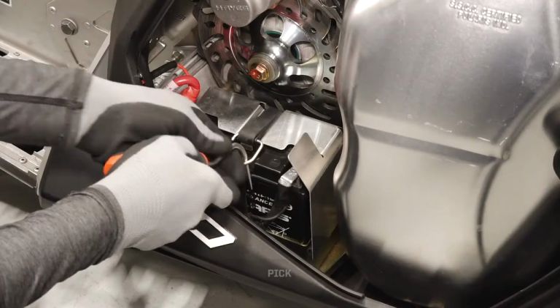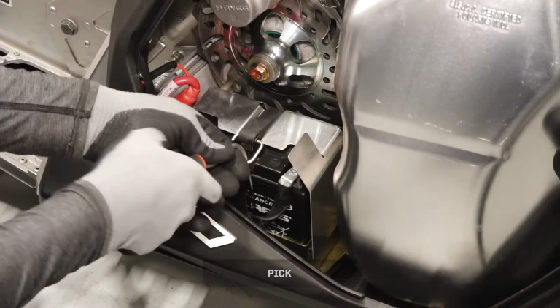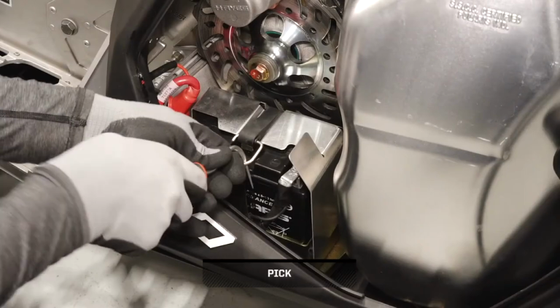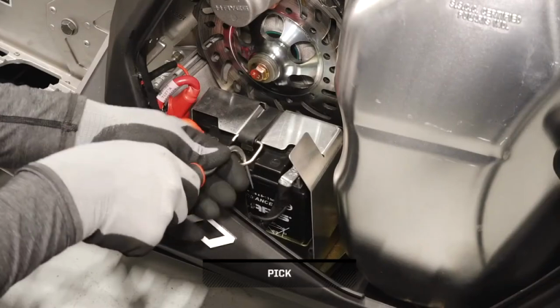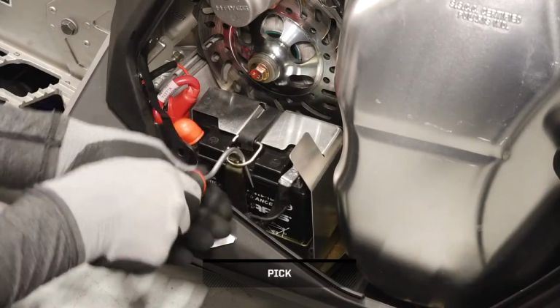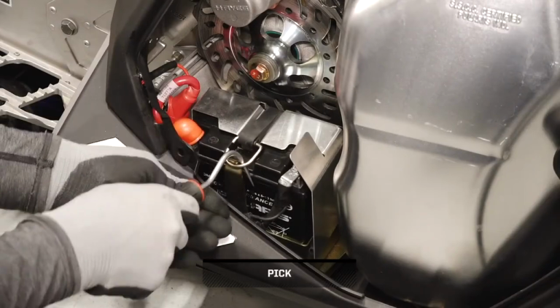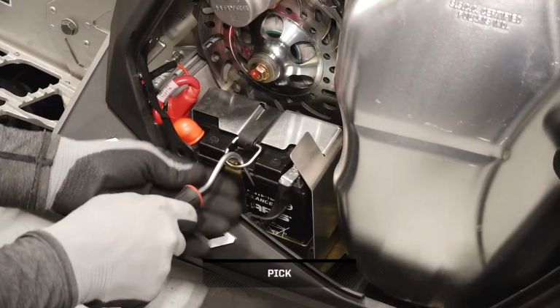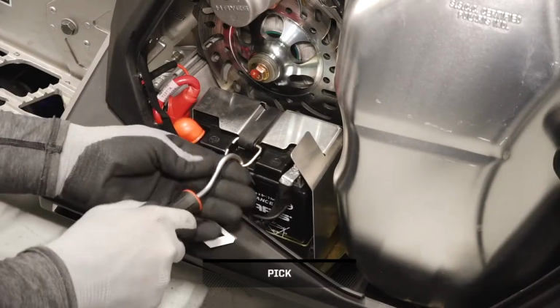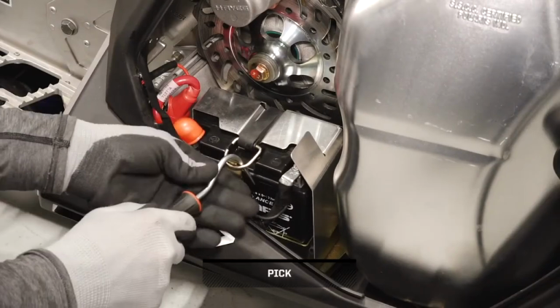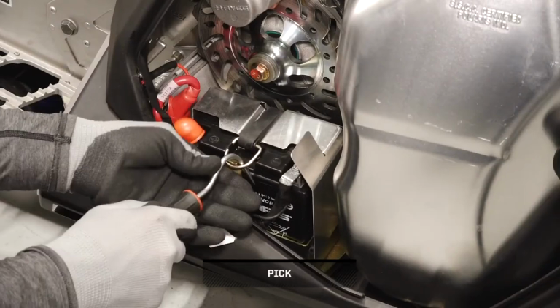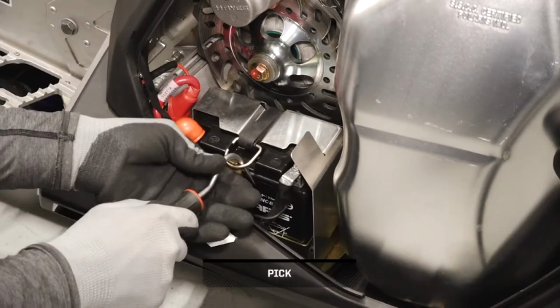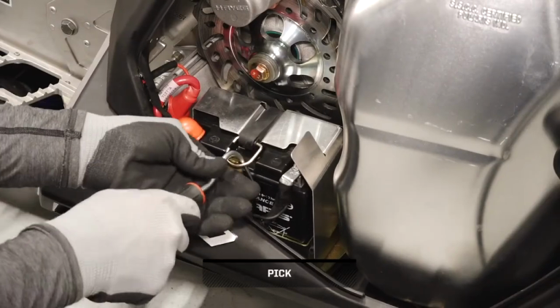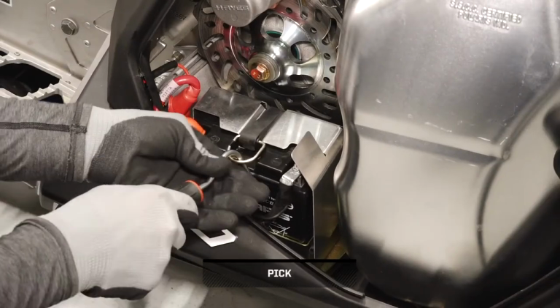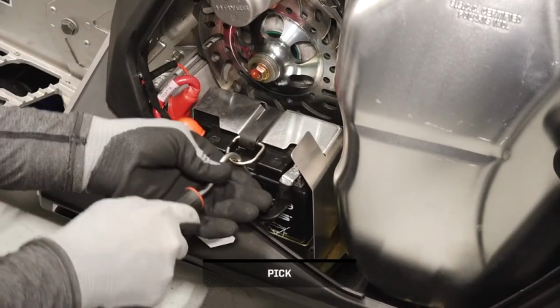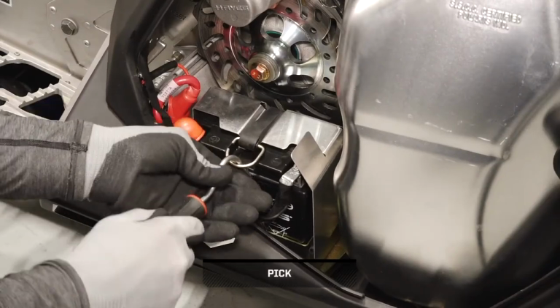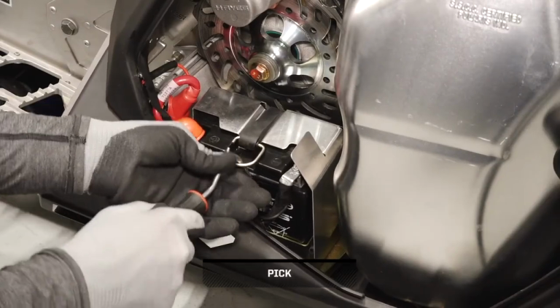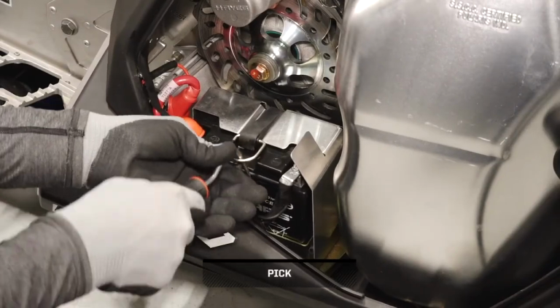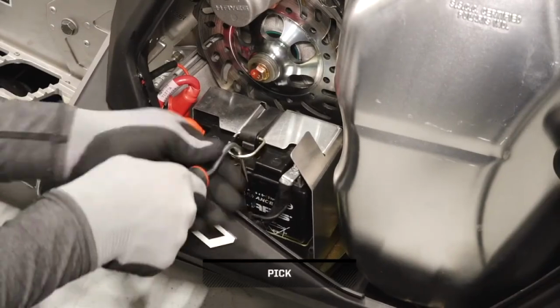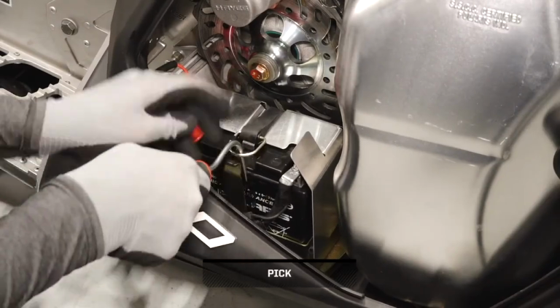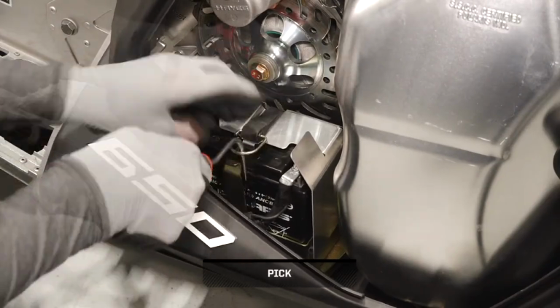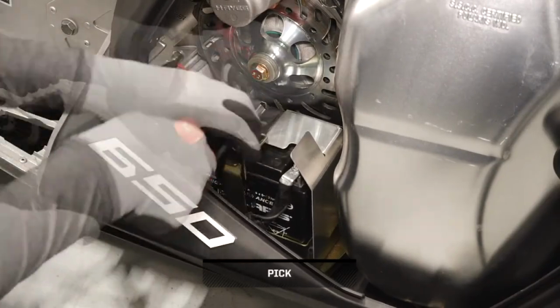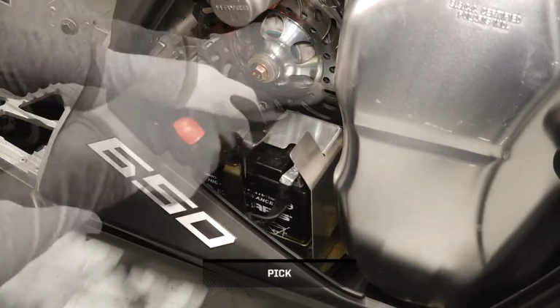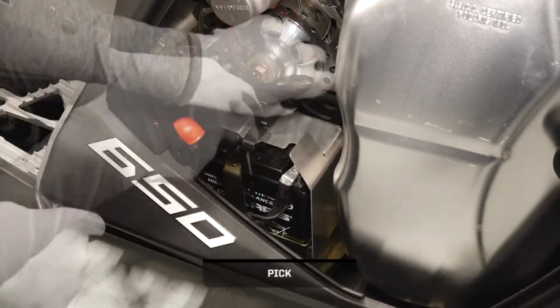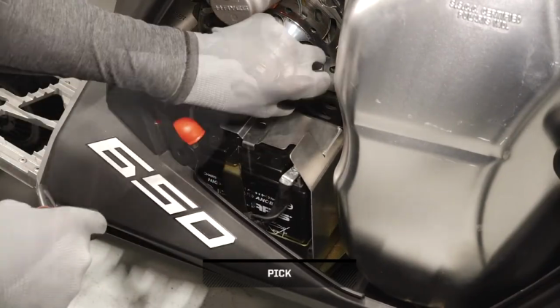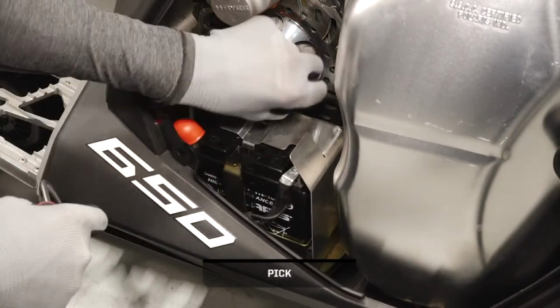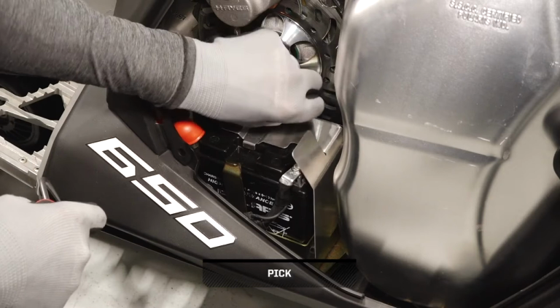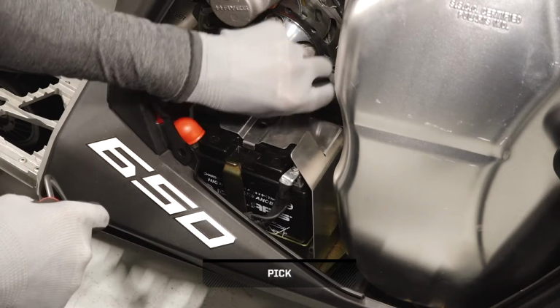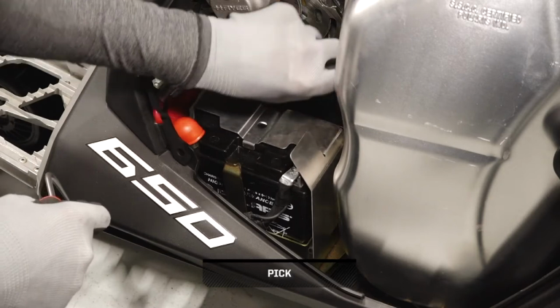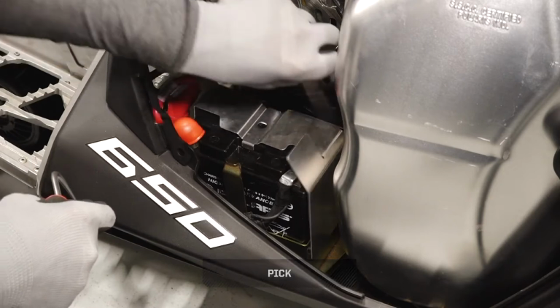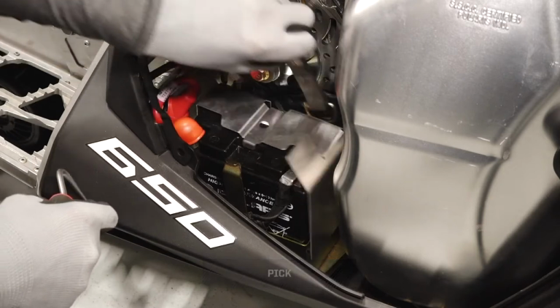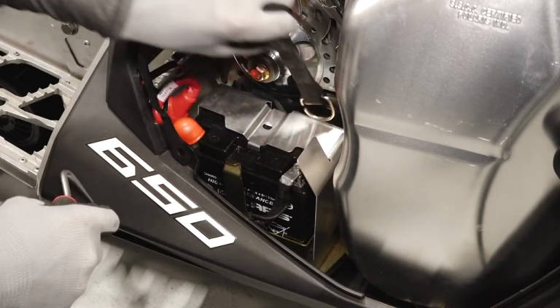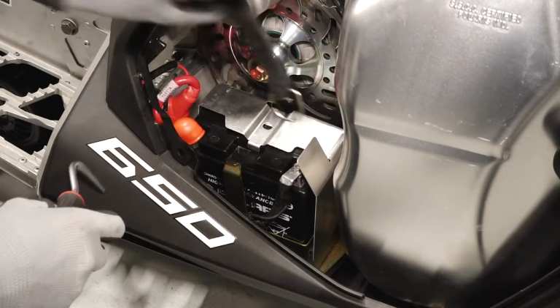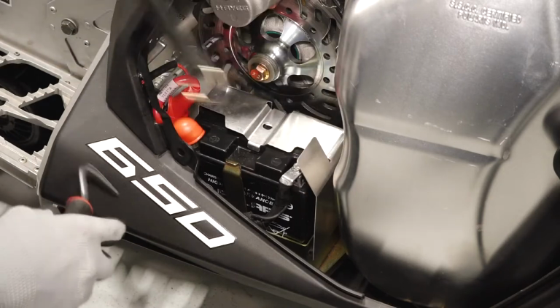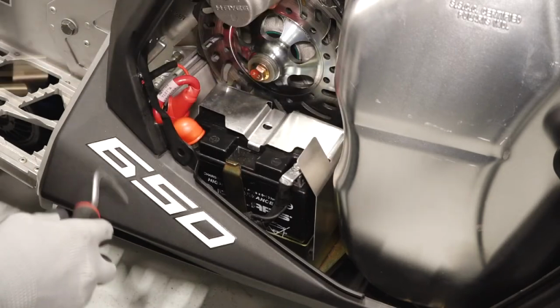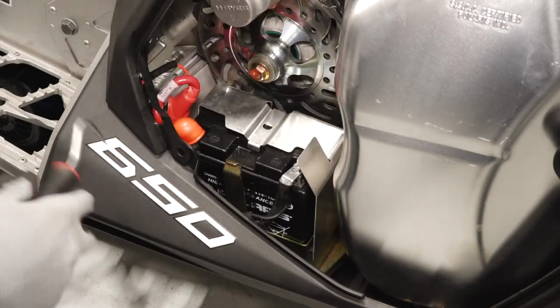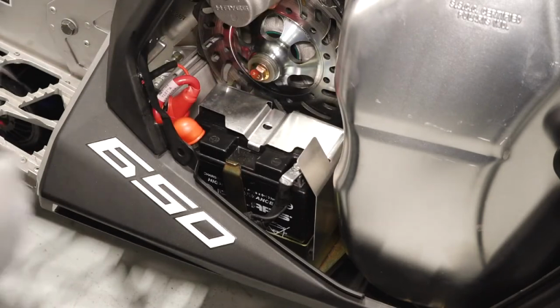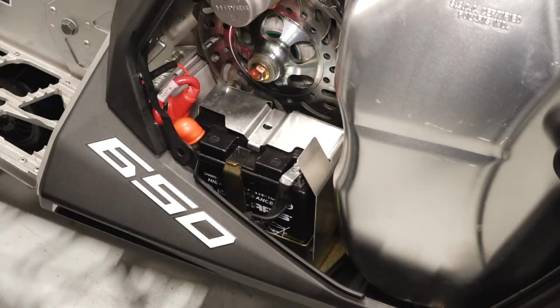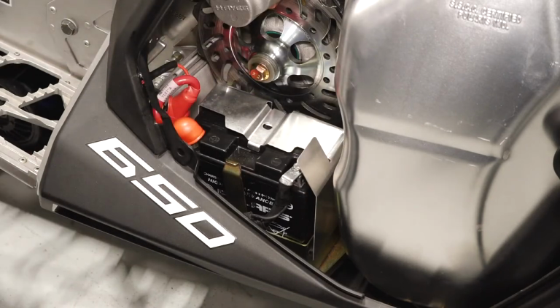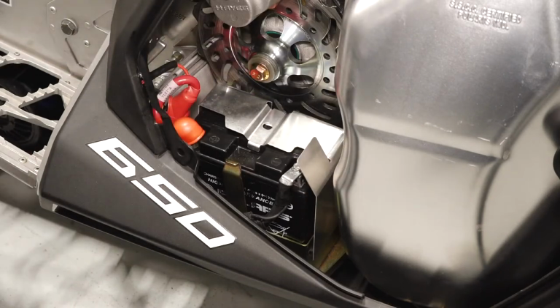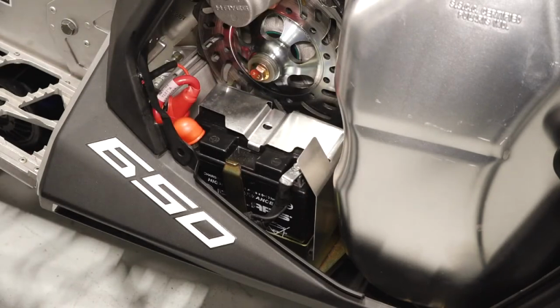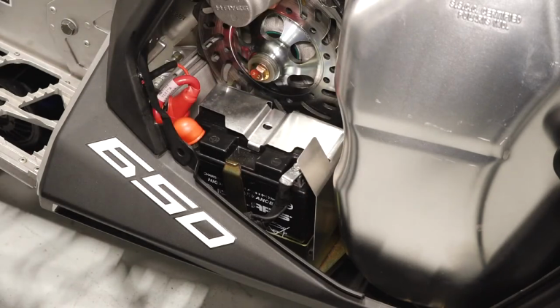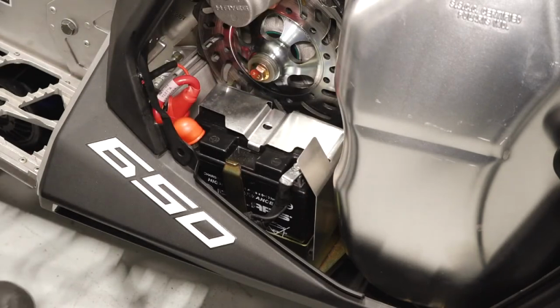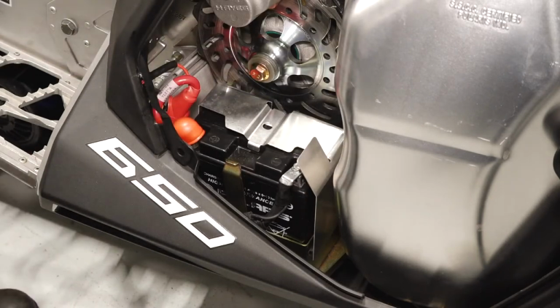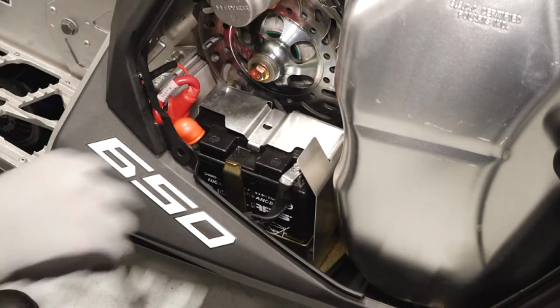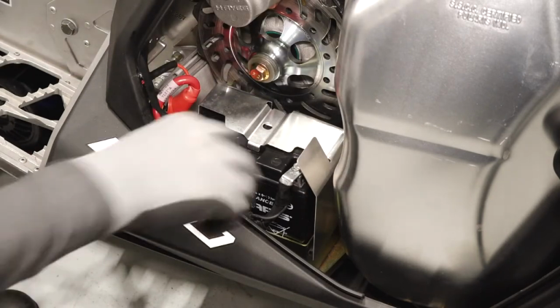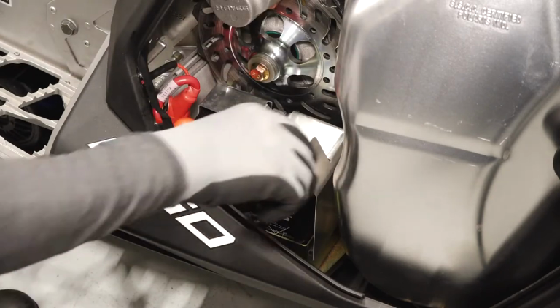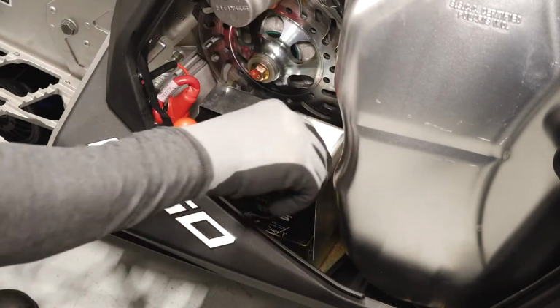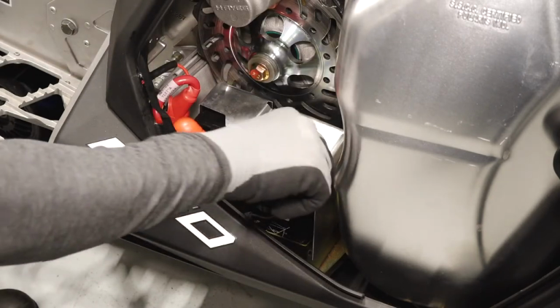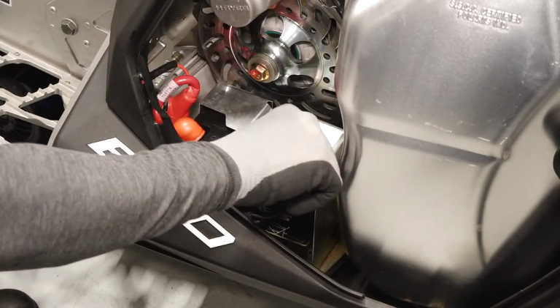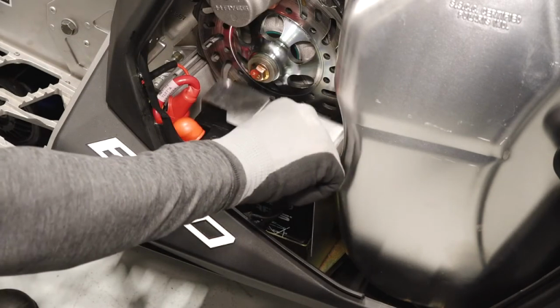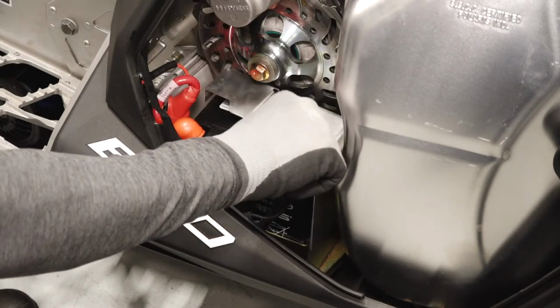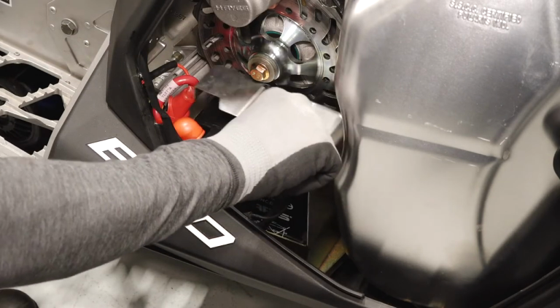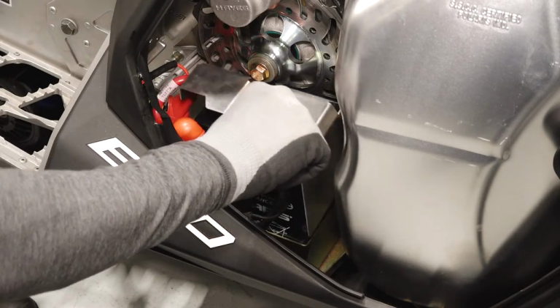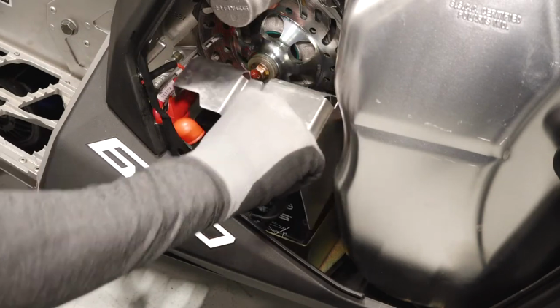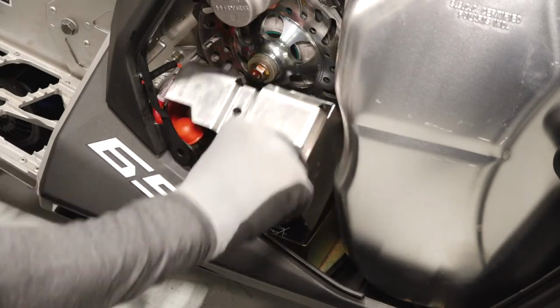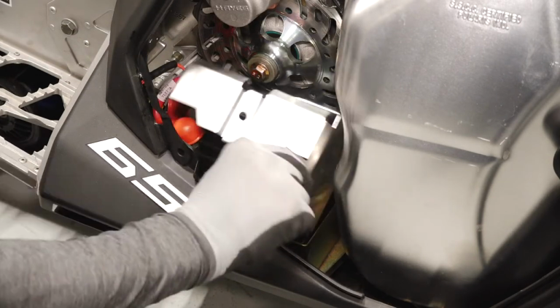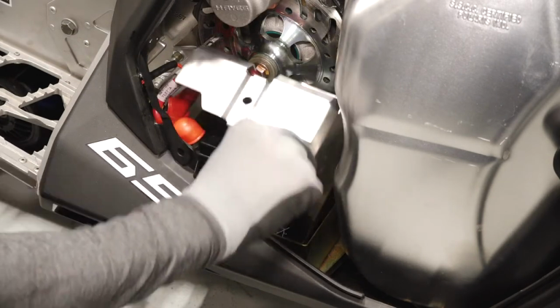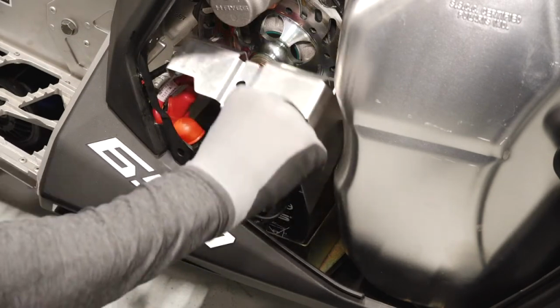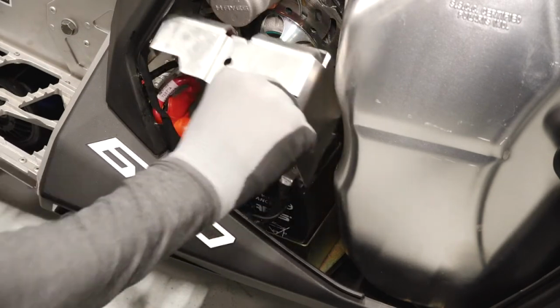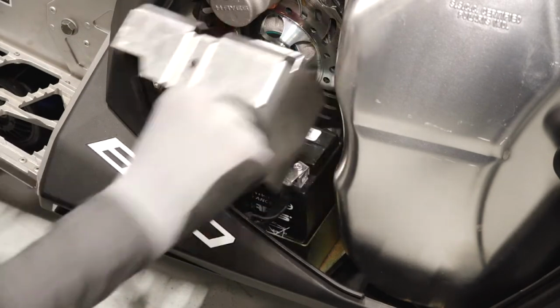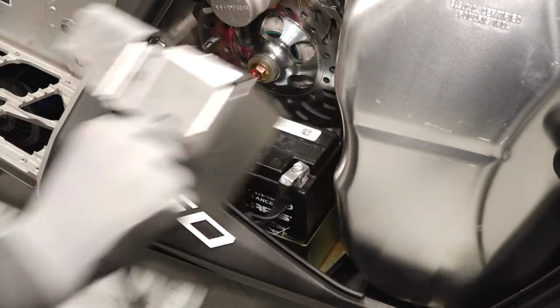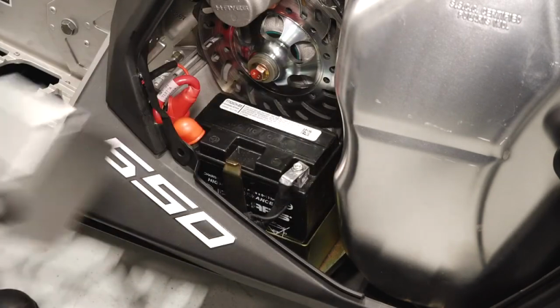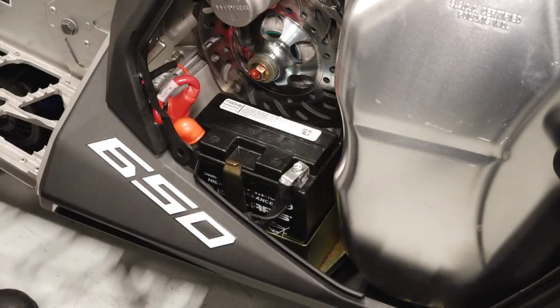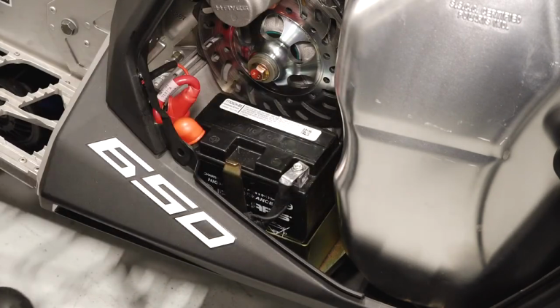Next, remove the rubber battery strap. Then, lift the battery cover up and out of the sled.